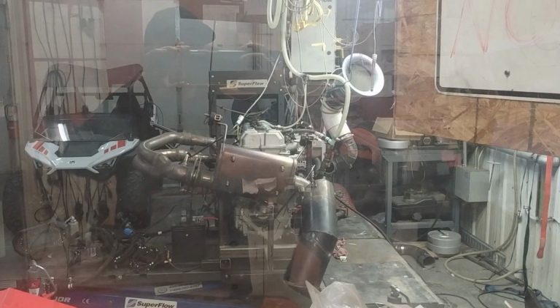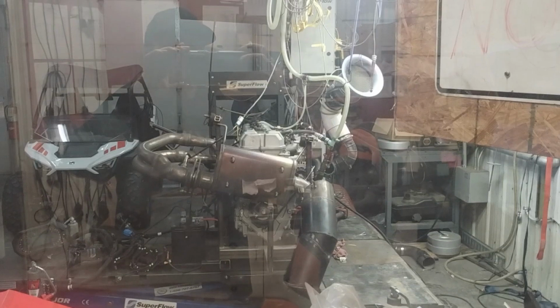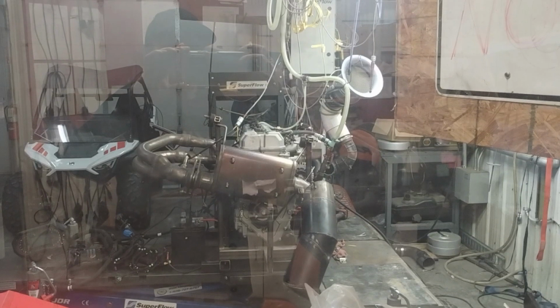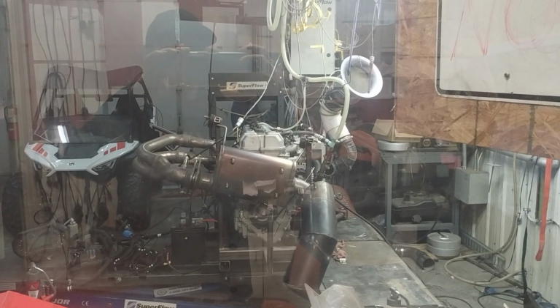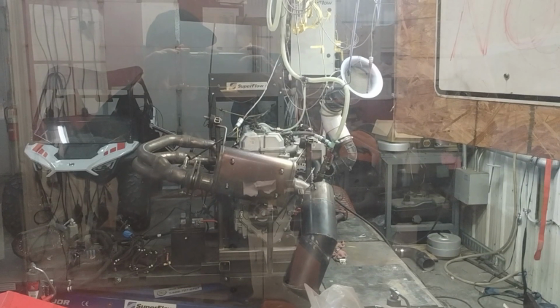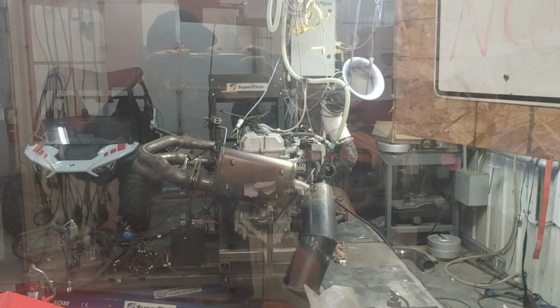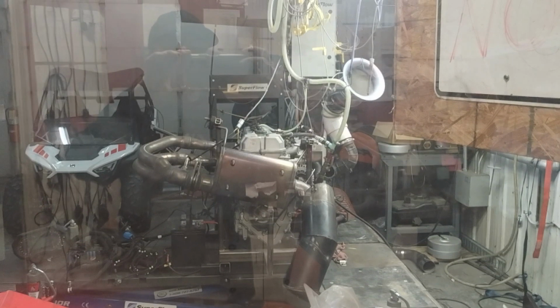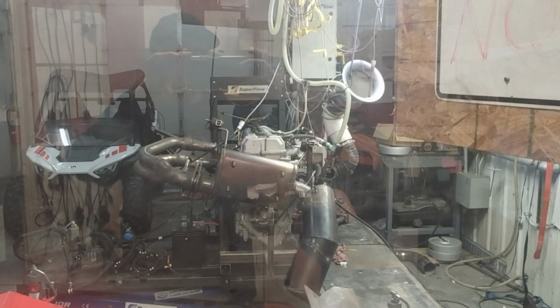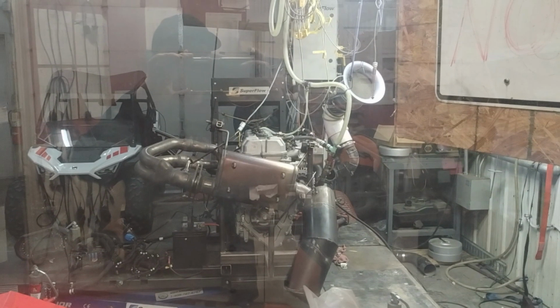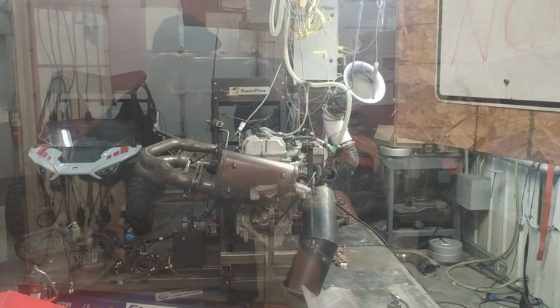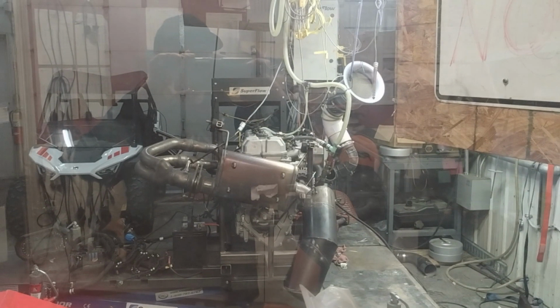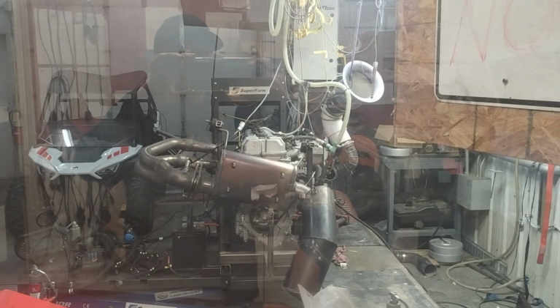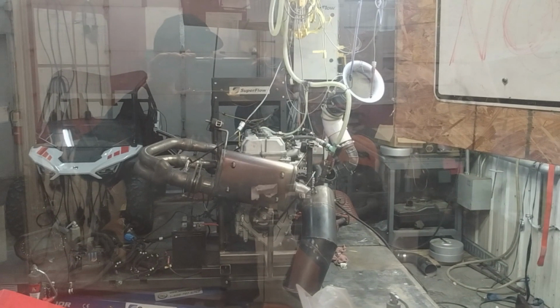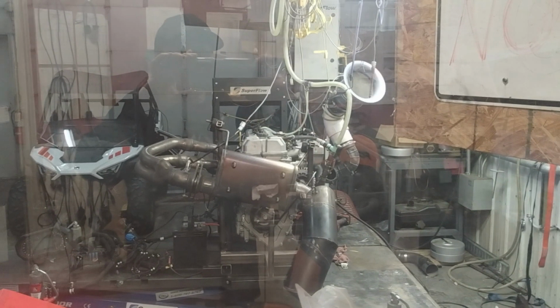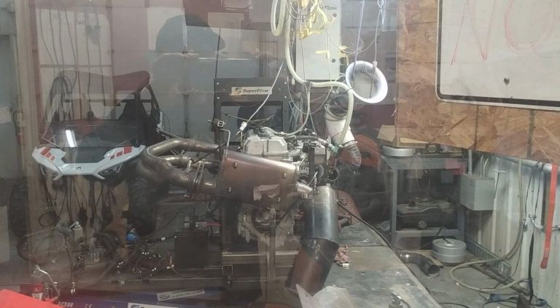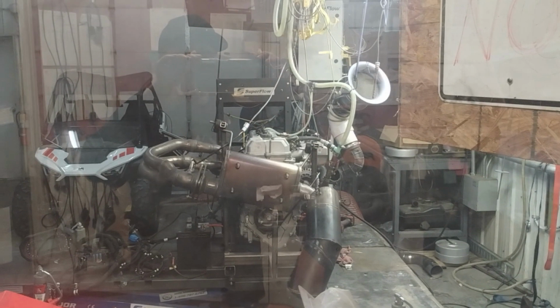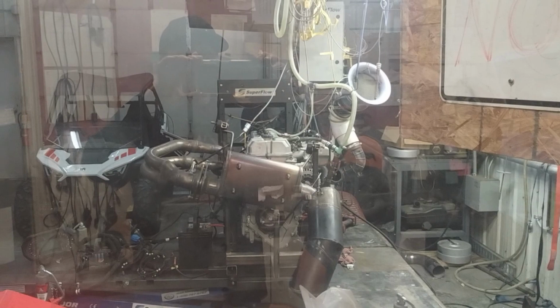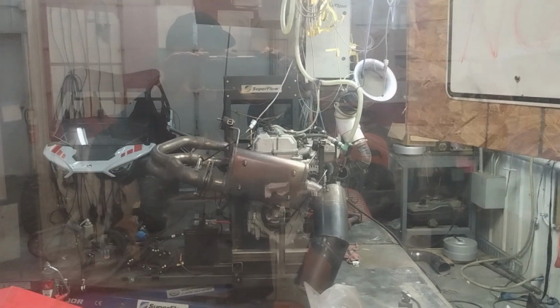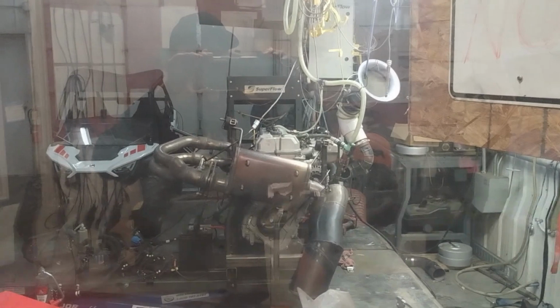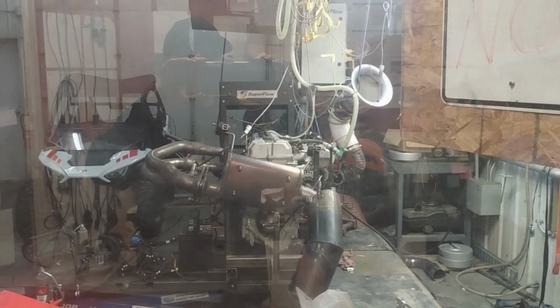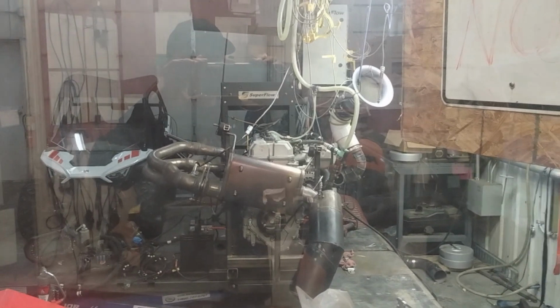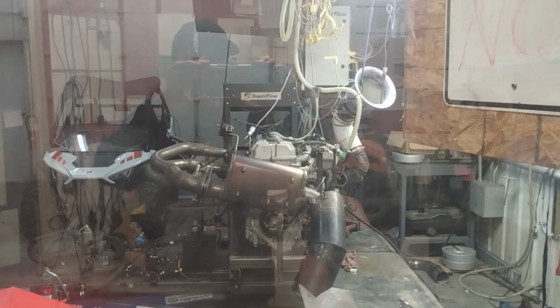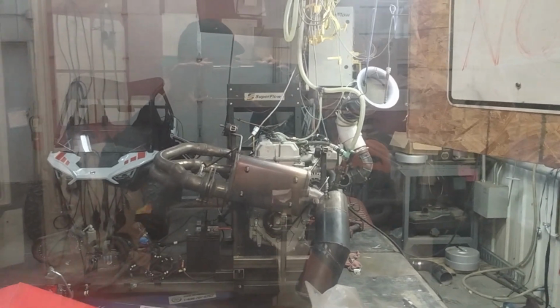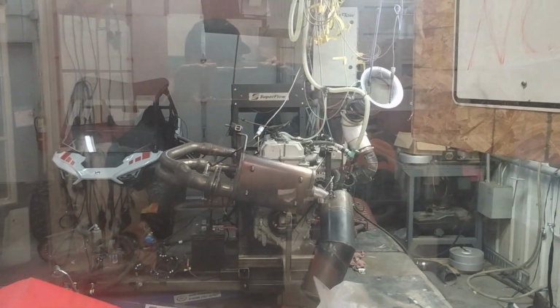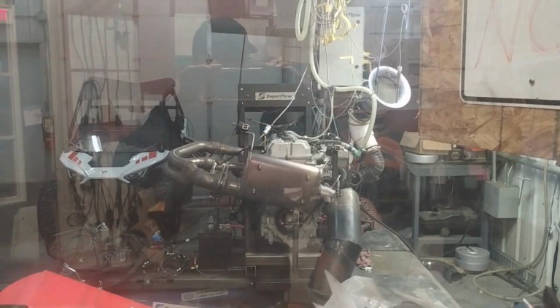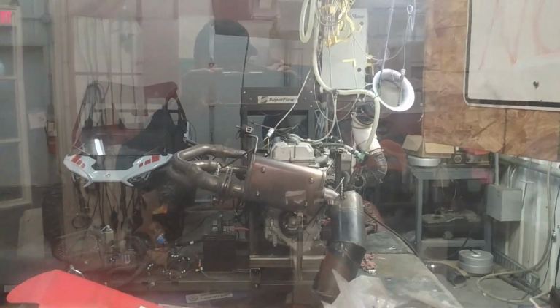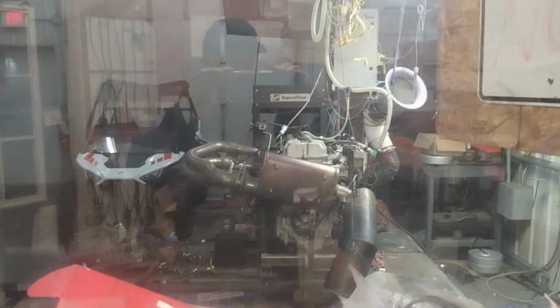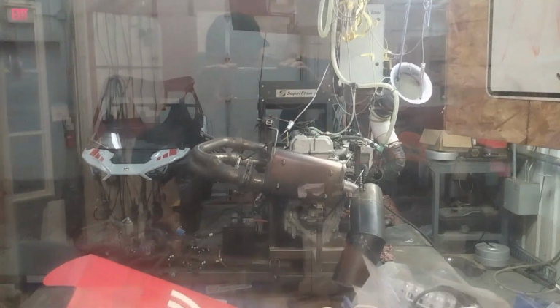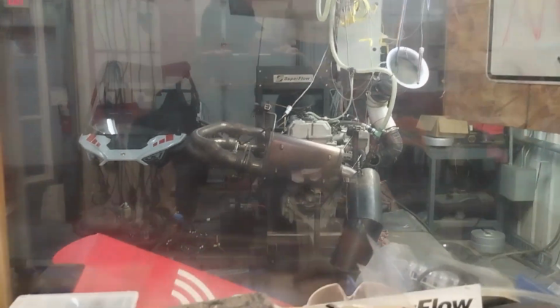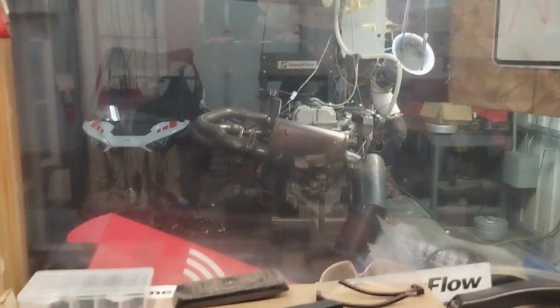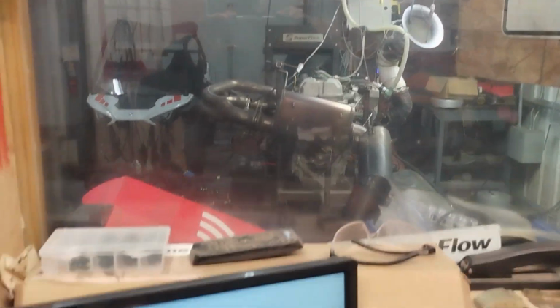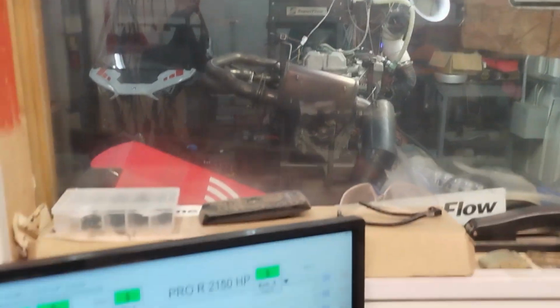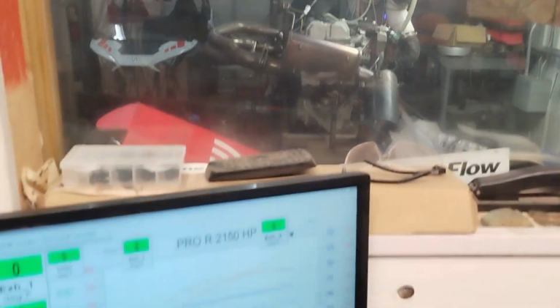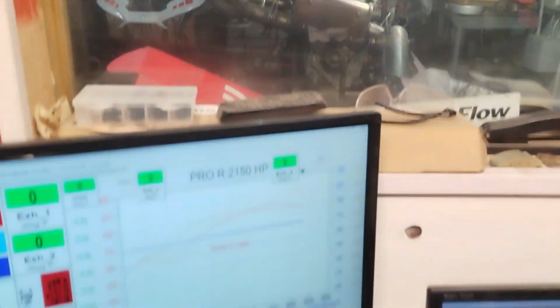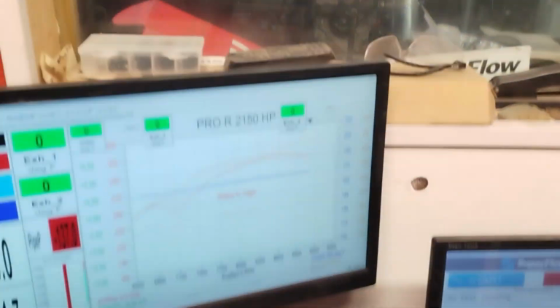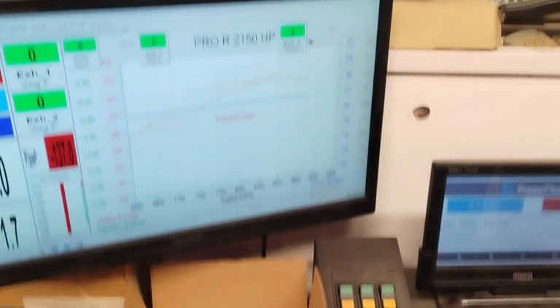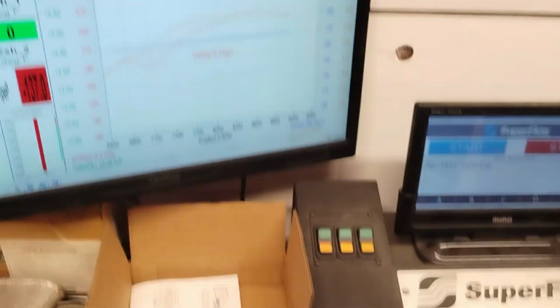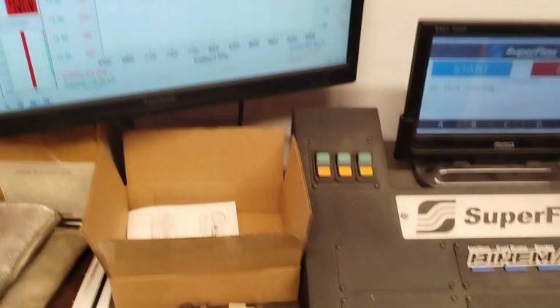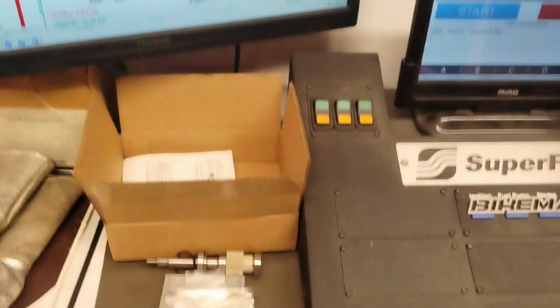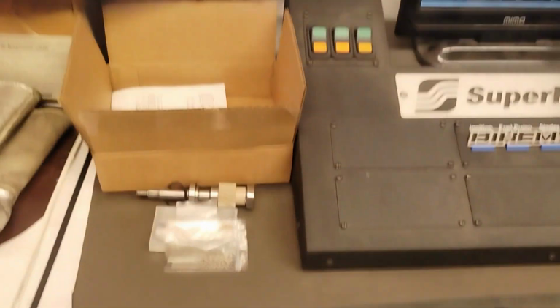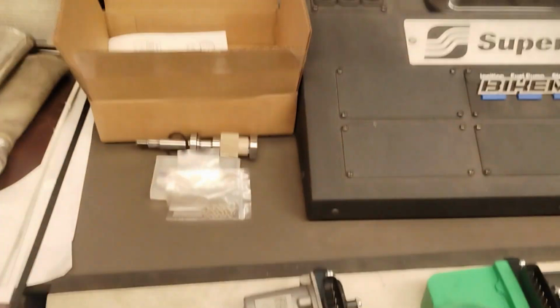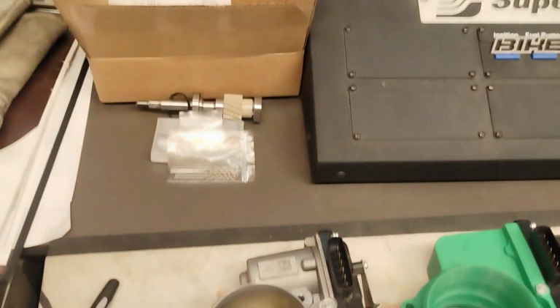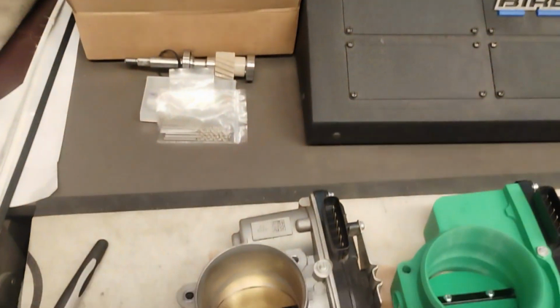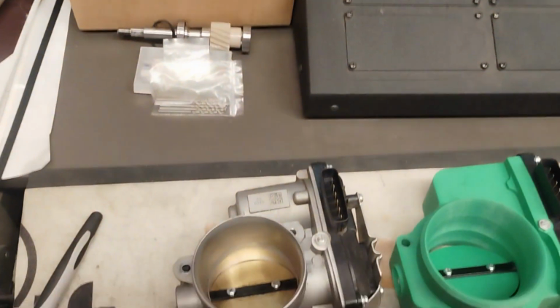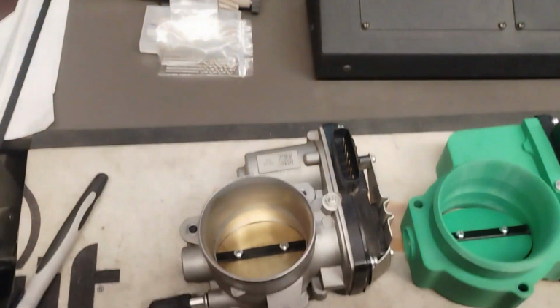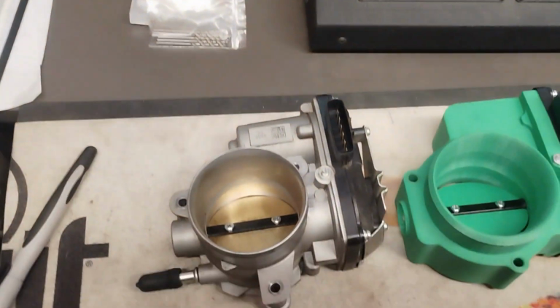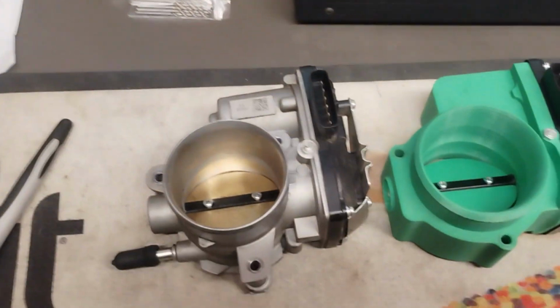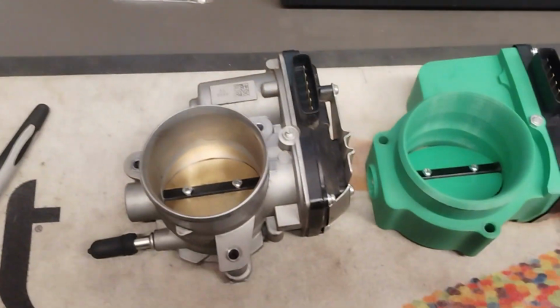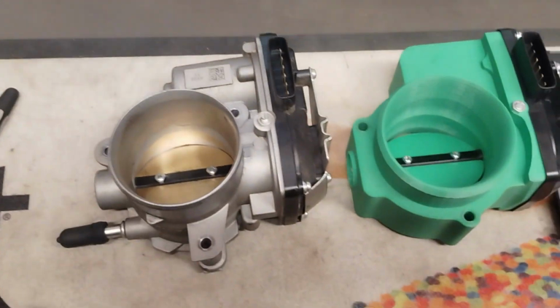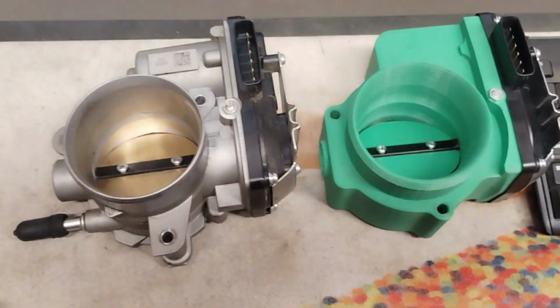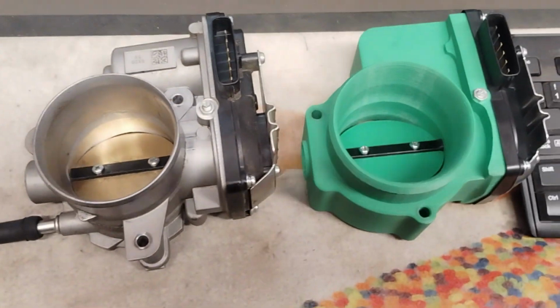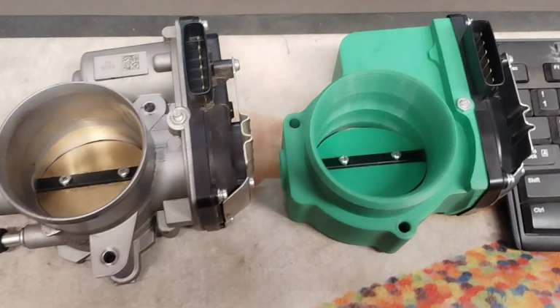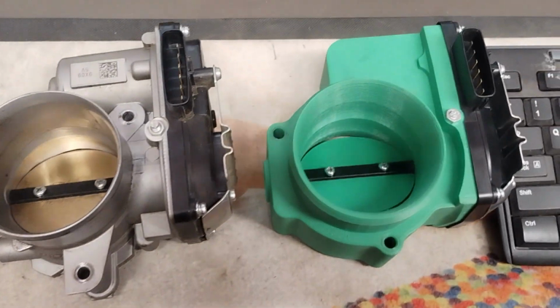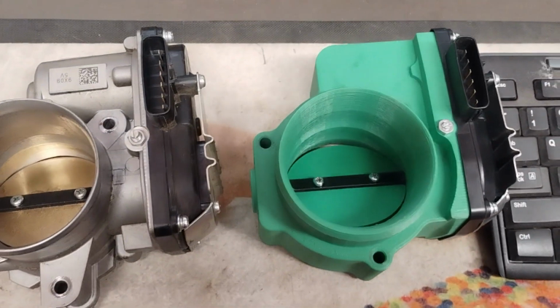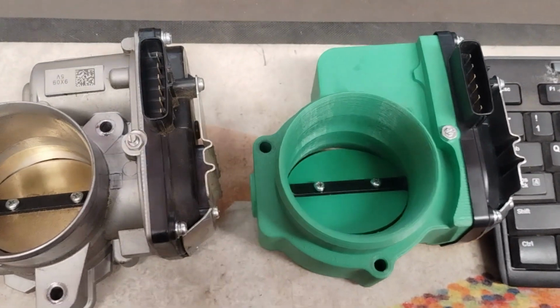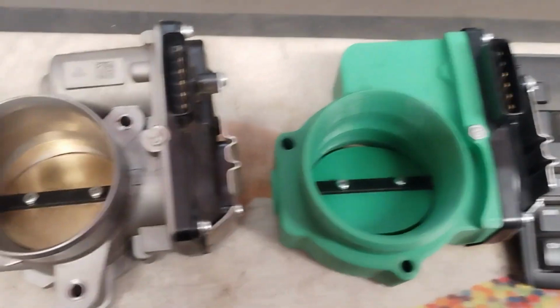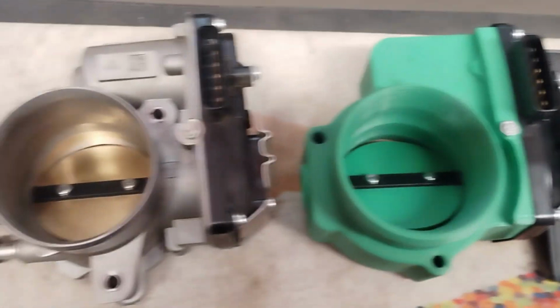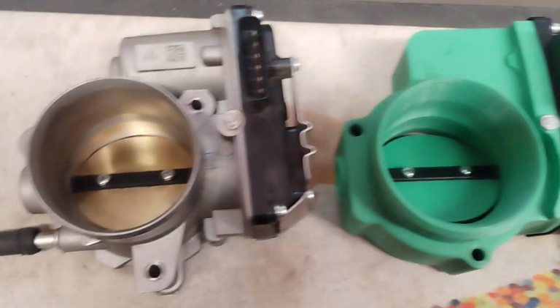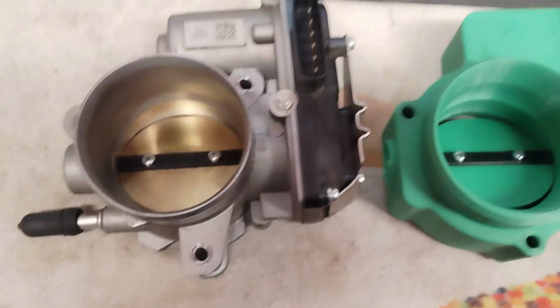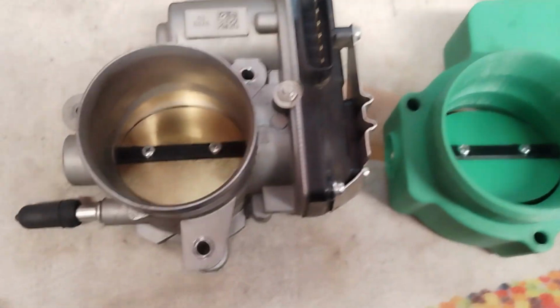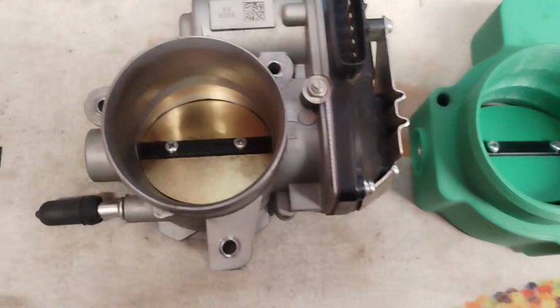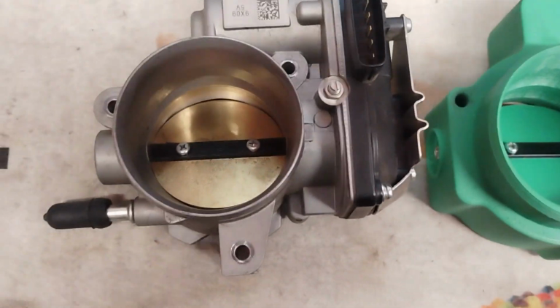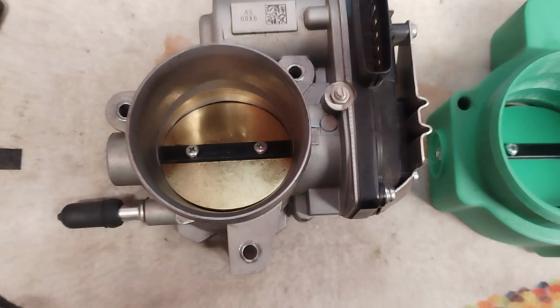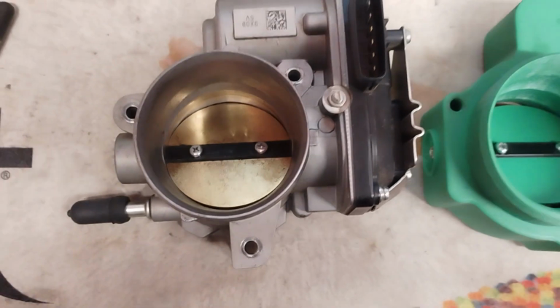It's Troop here, BikeManPerformance. Today we're going to do something cool — we're going to run a prototype throttle body.